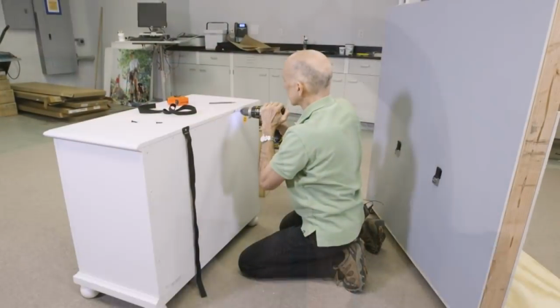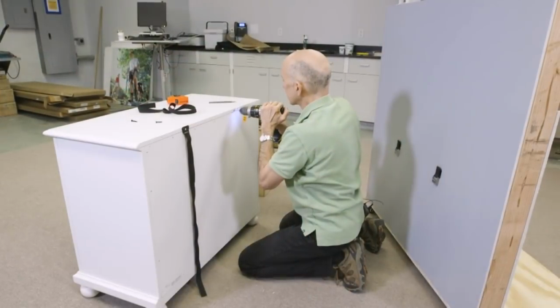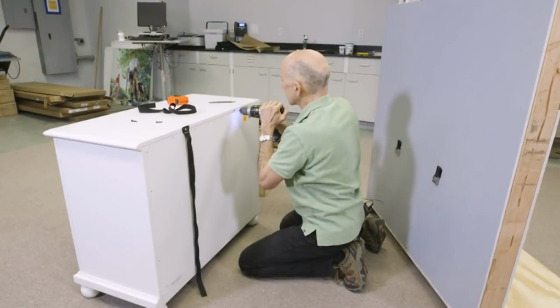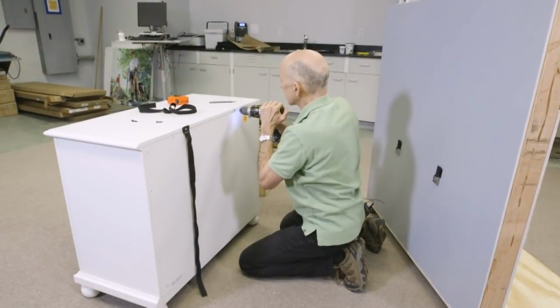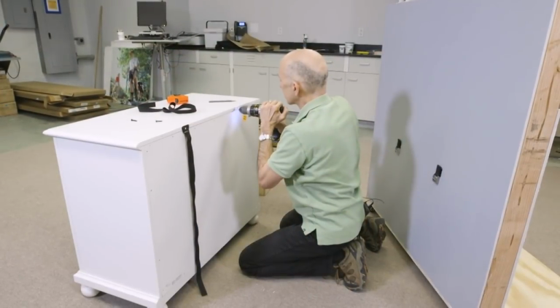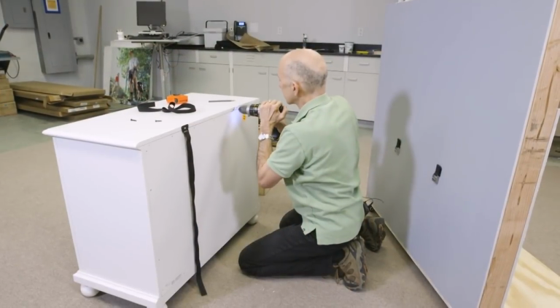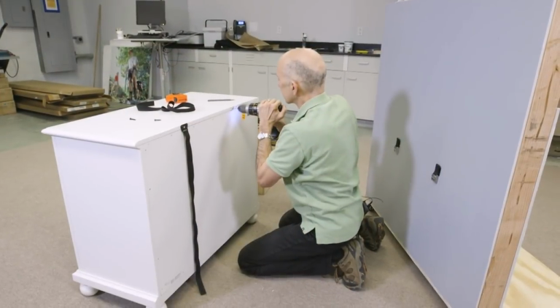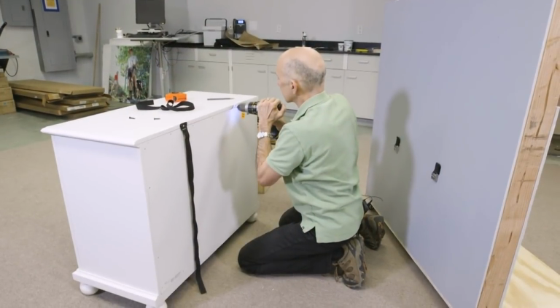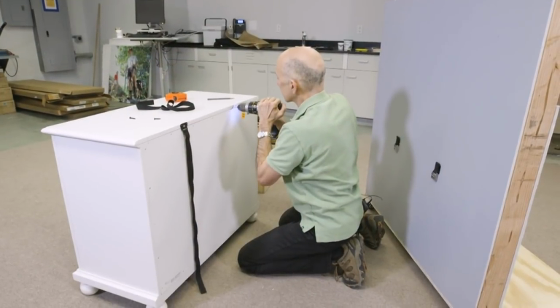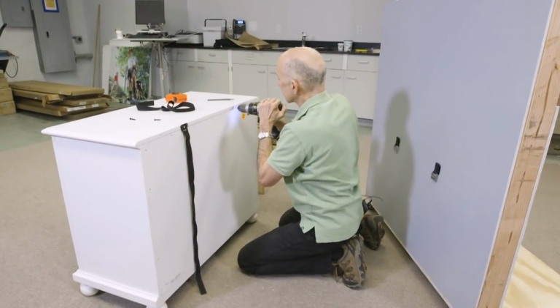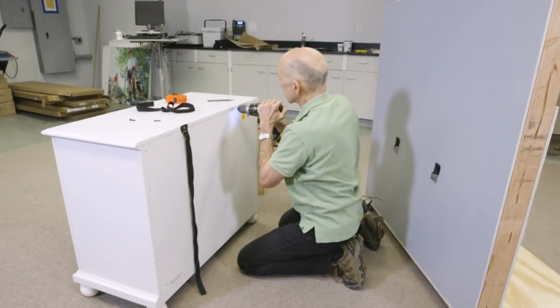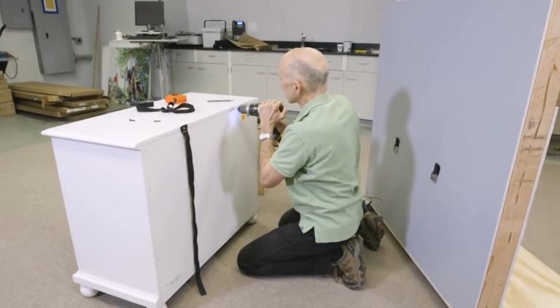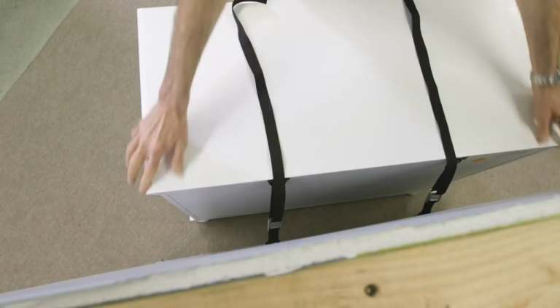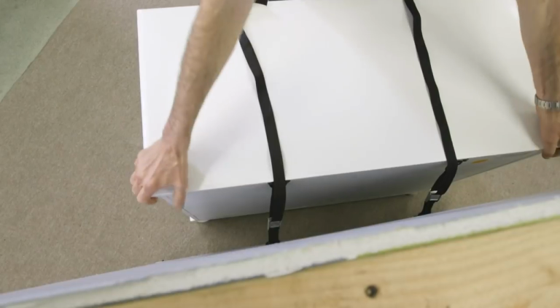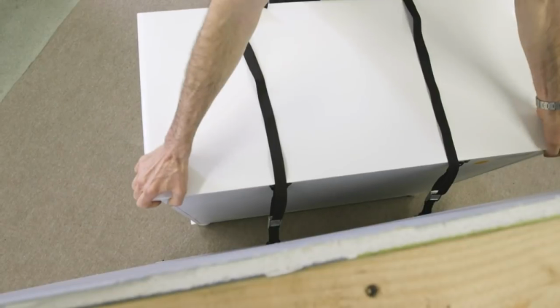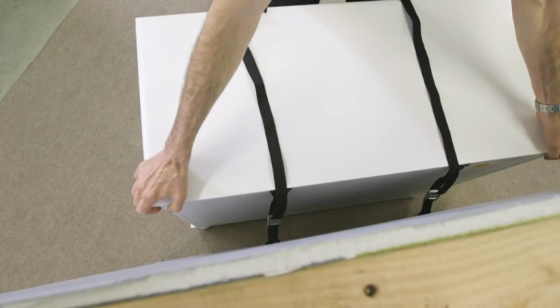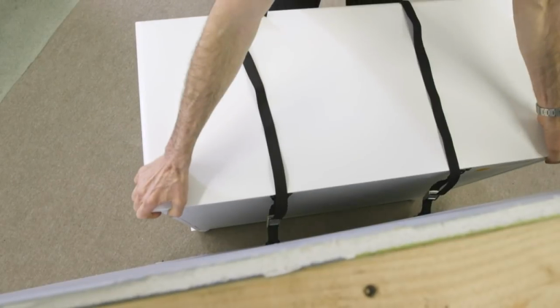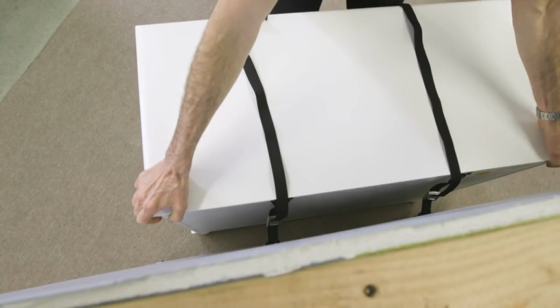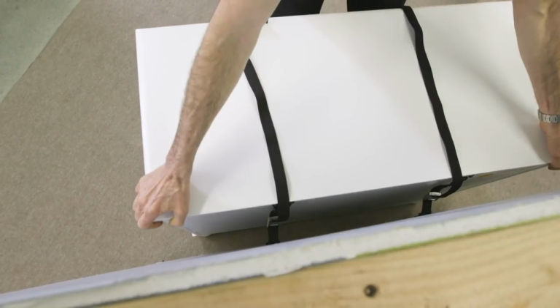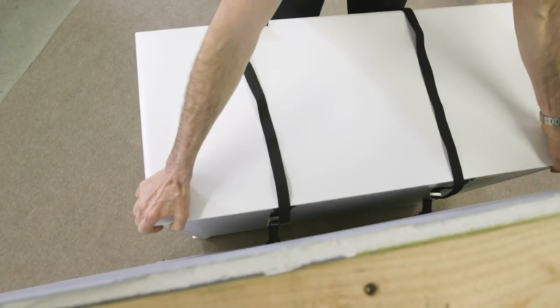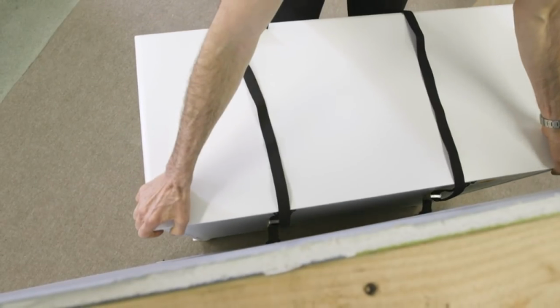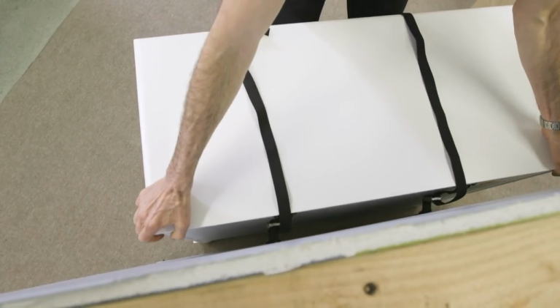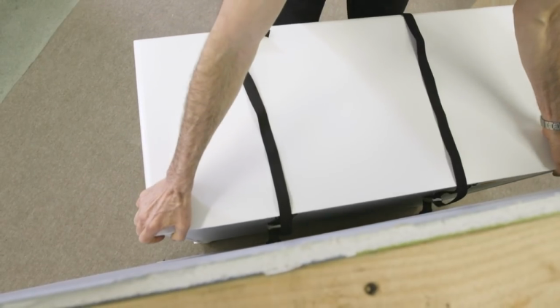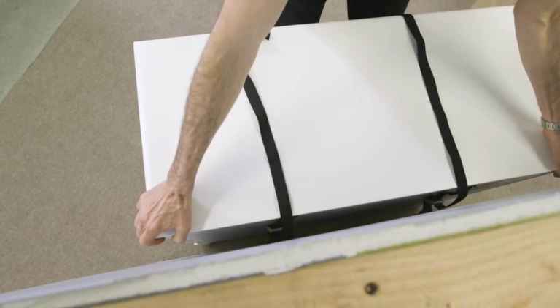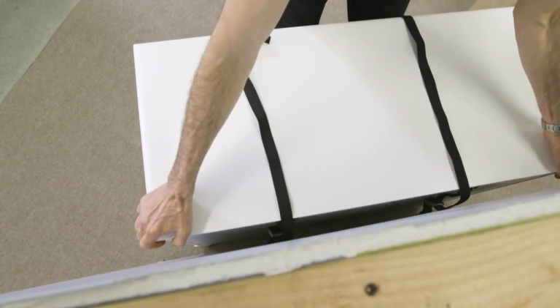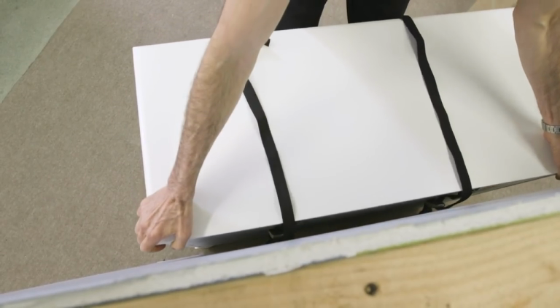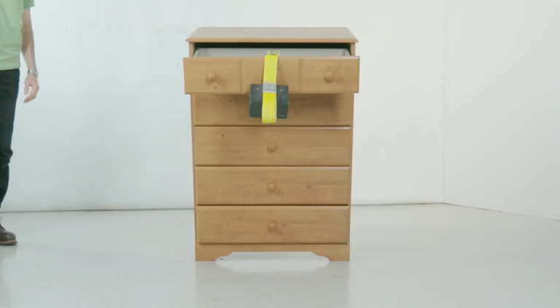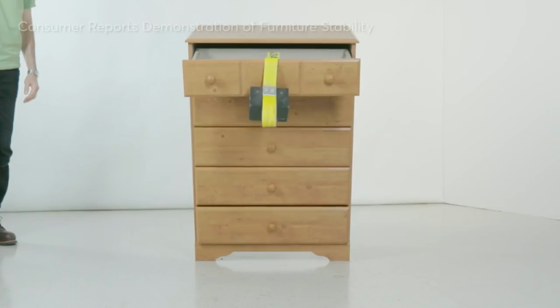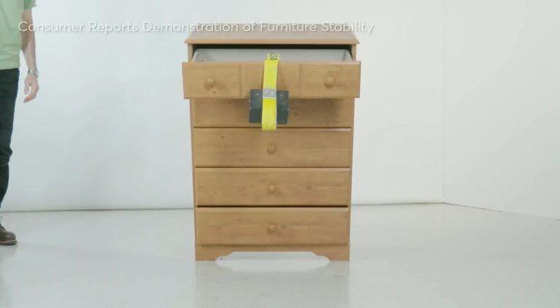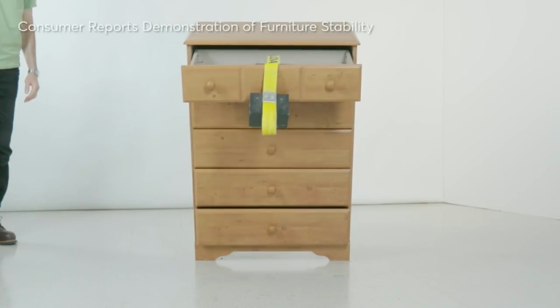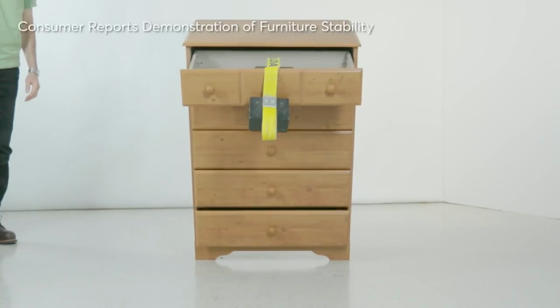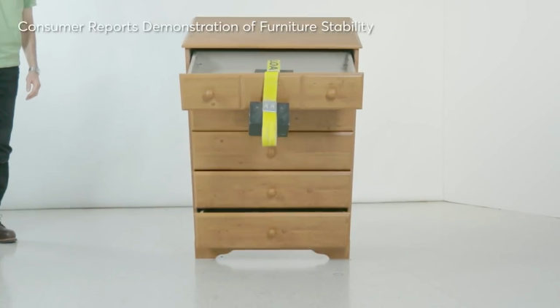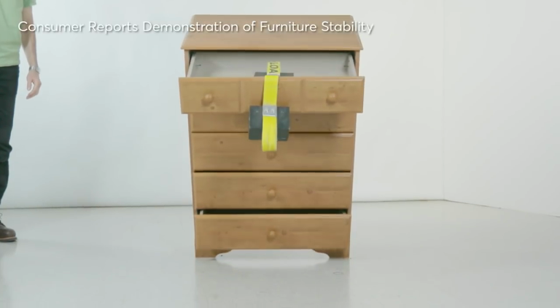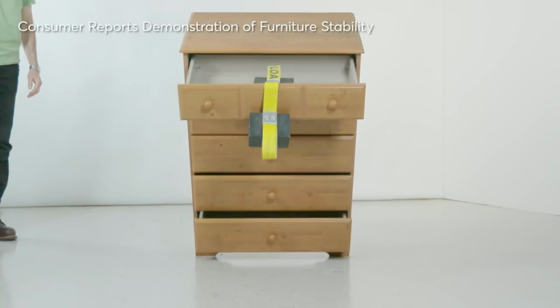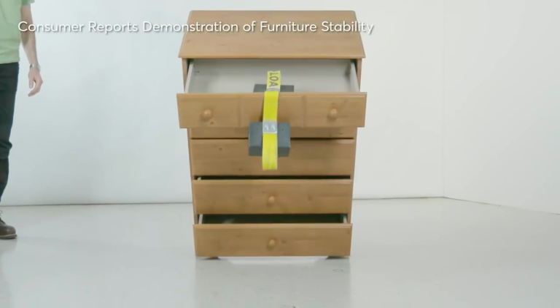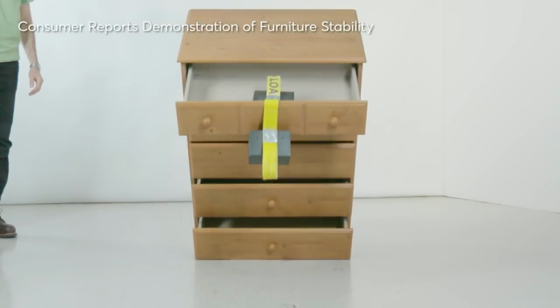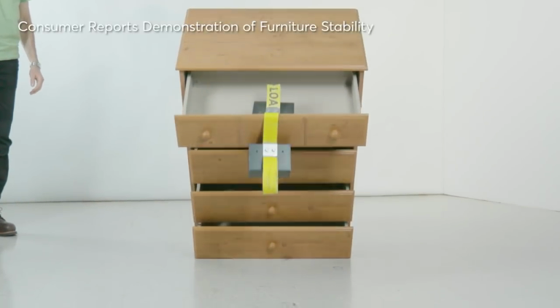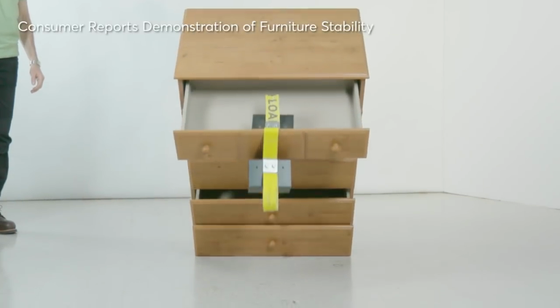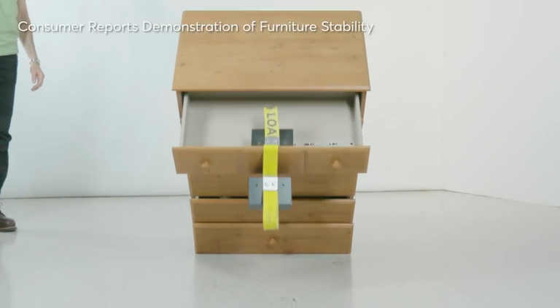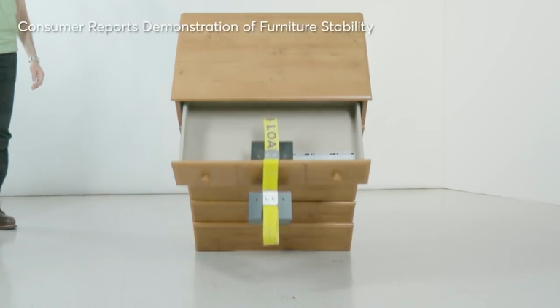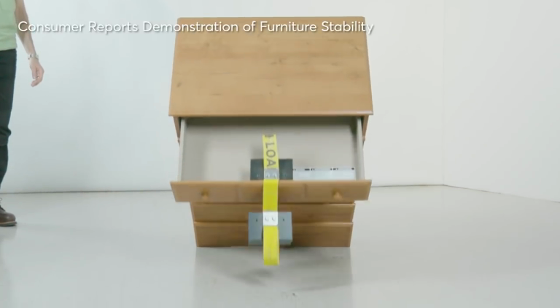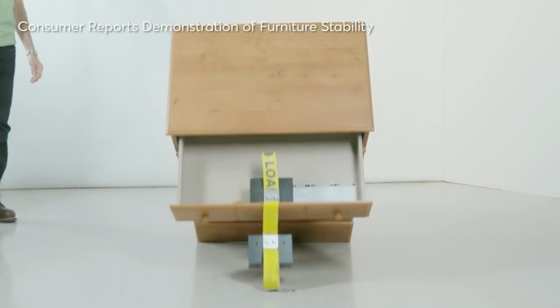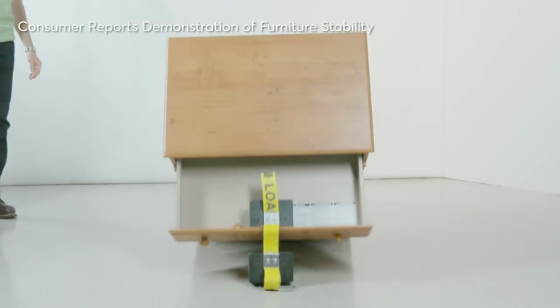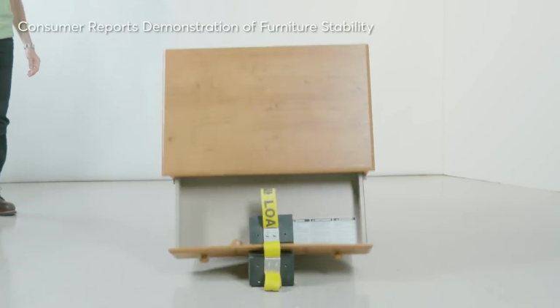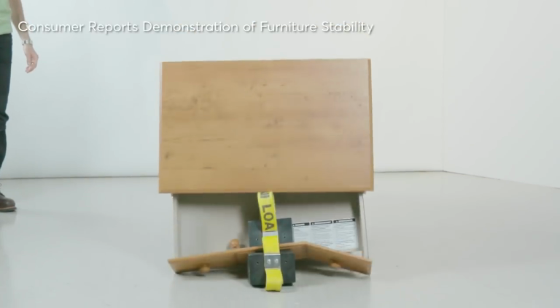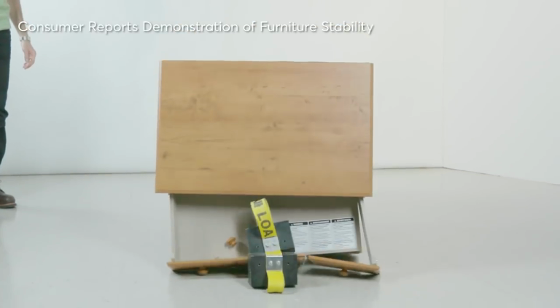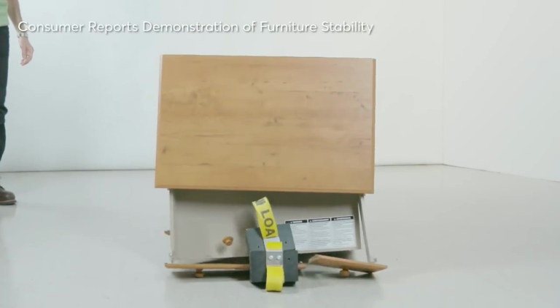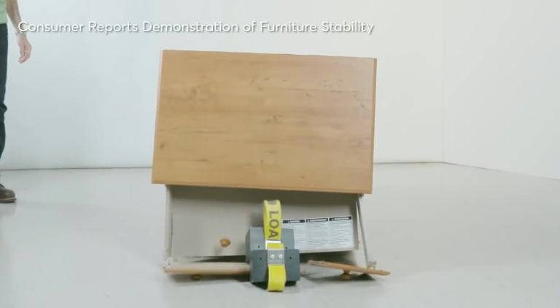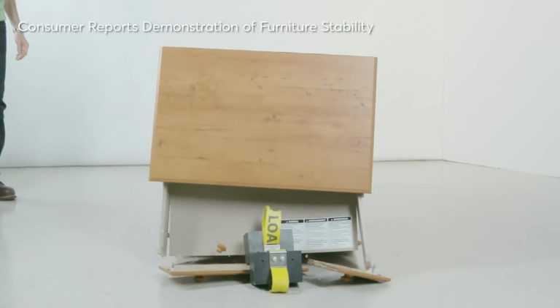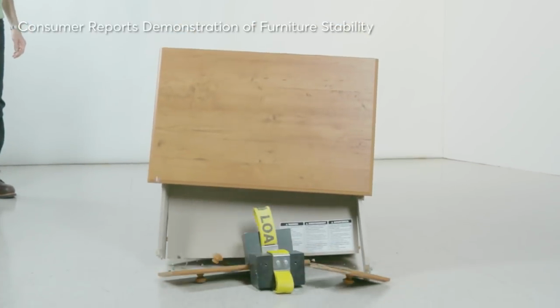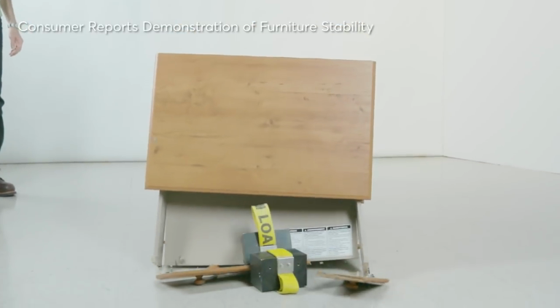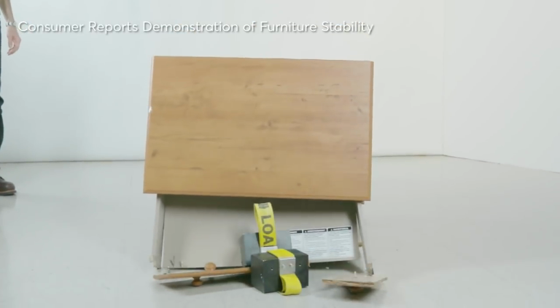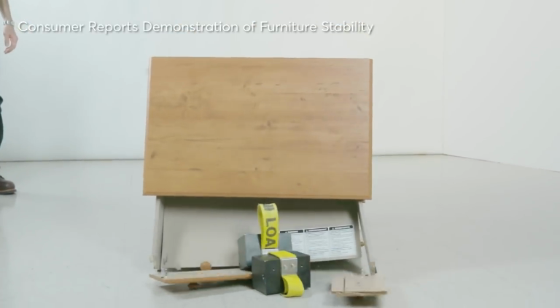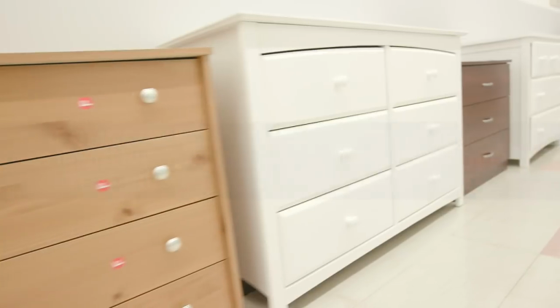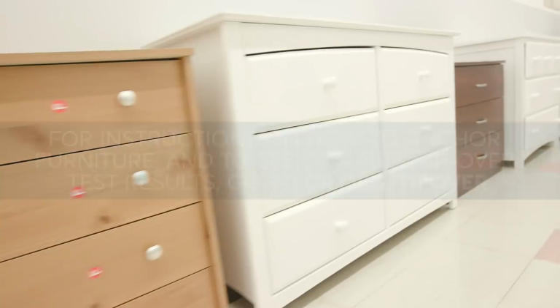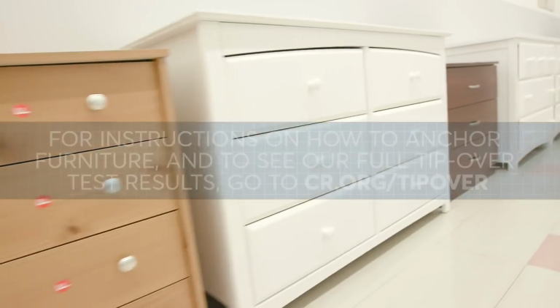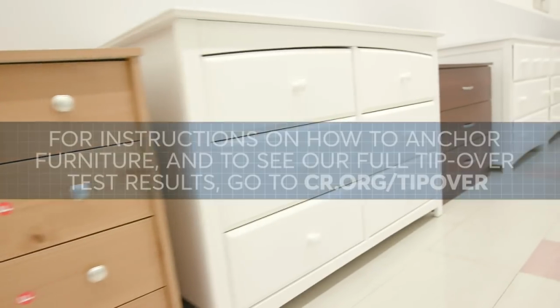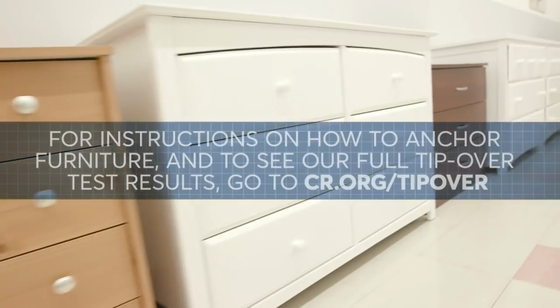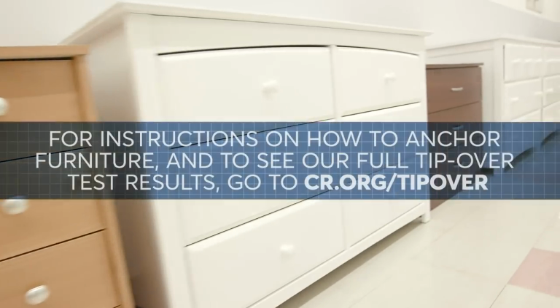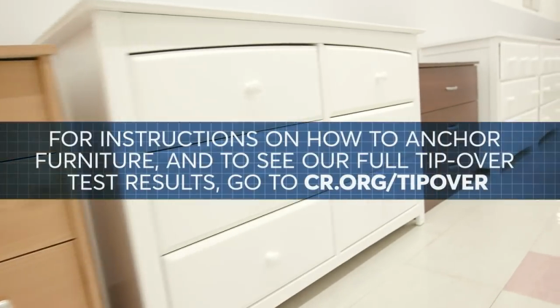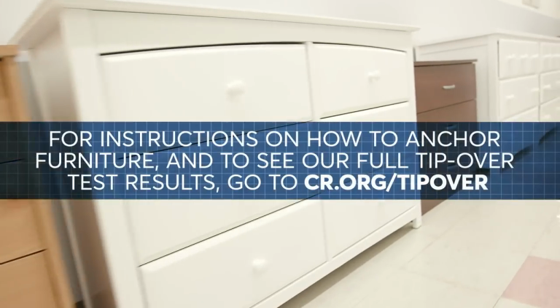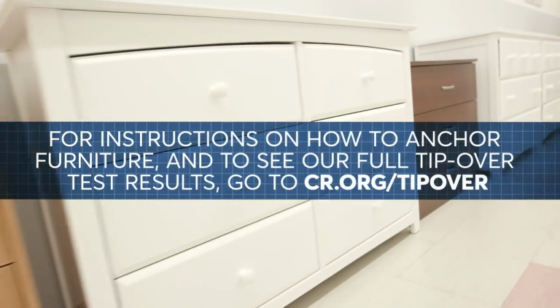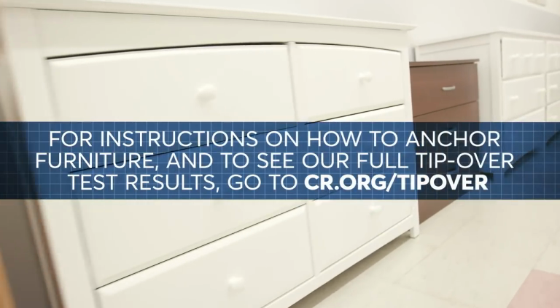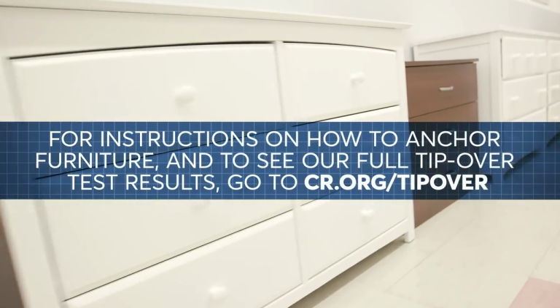For more information on how to anchor your furniture and to see our full furniture stability testing results, go to cr.org/tipover.